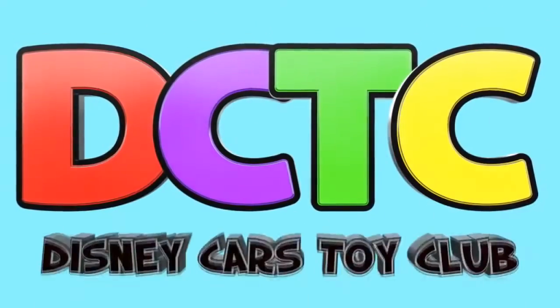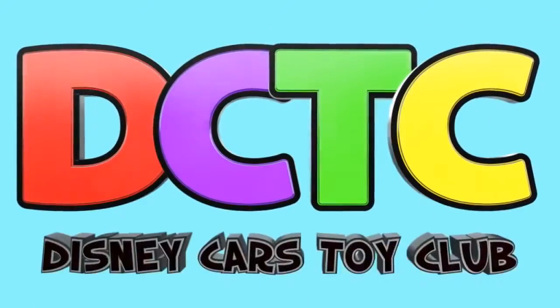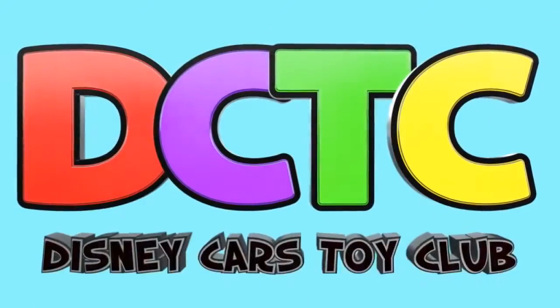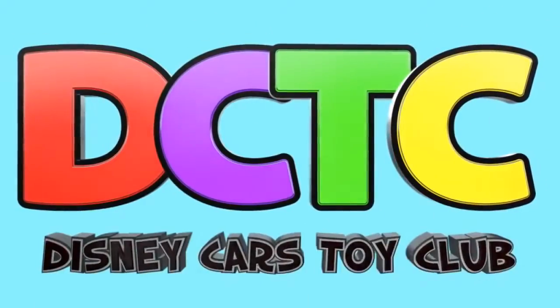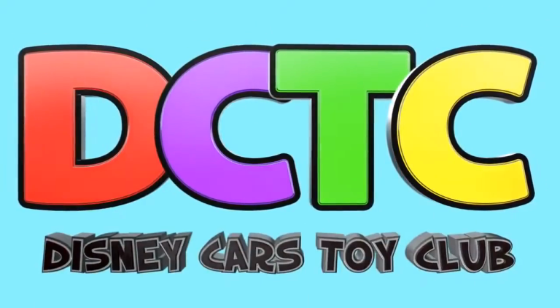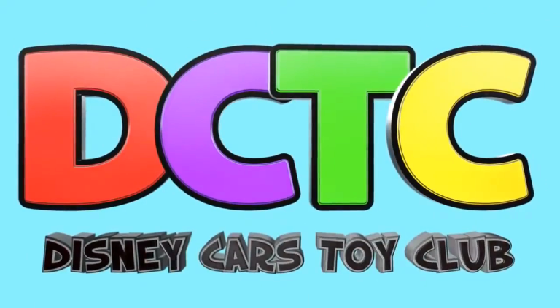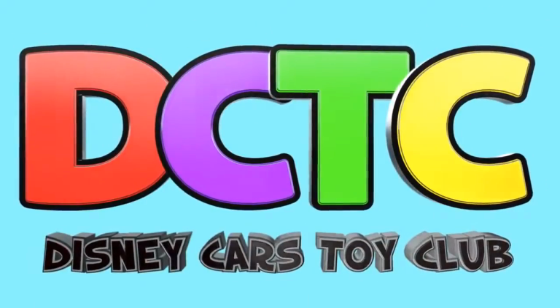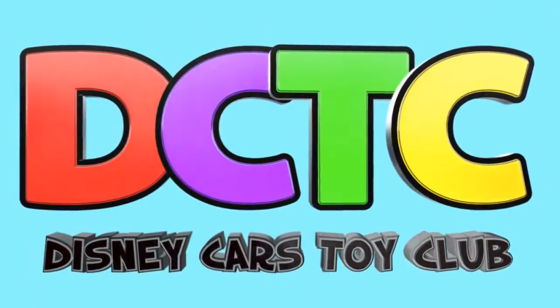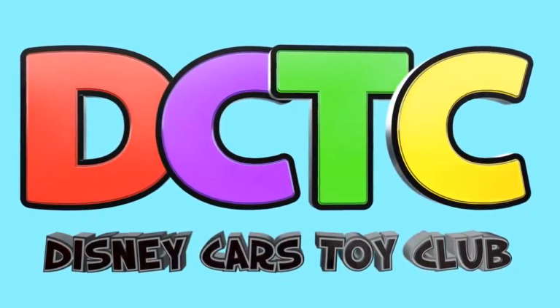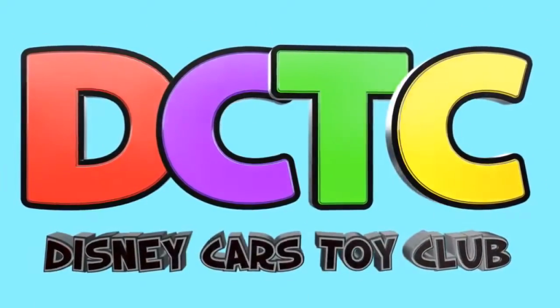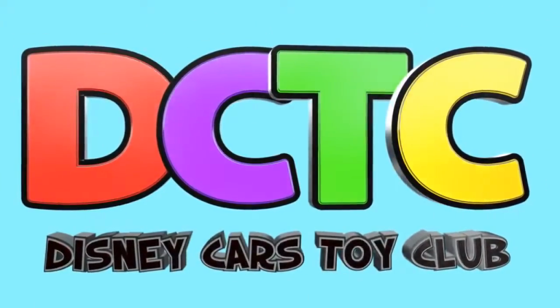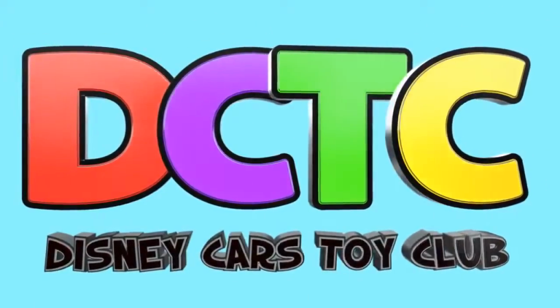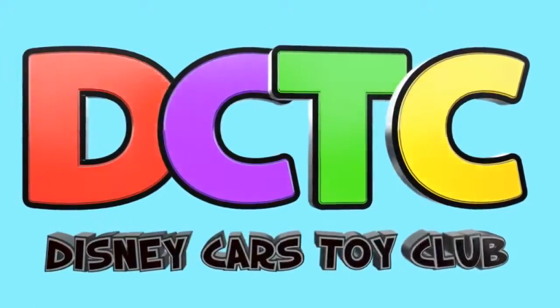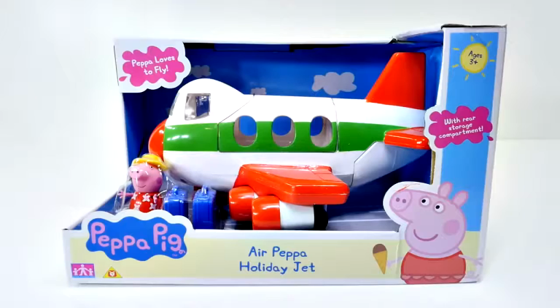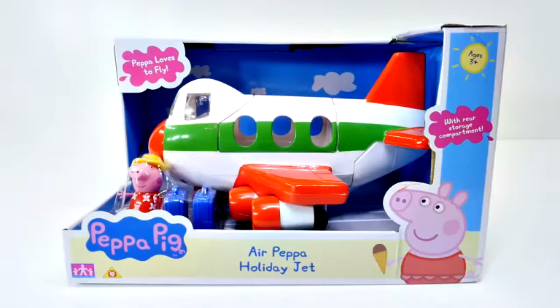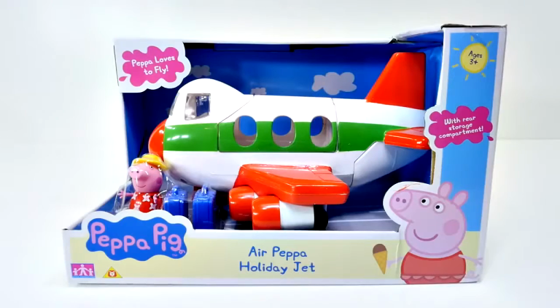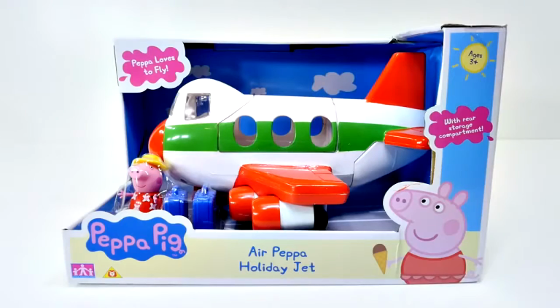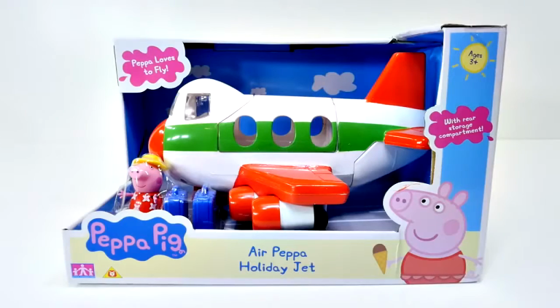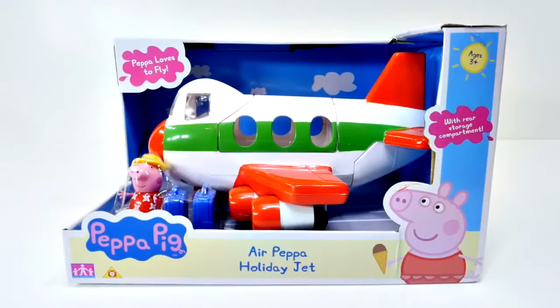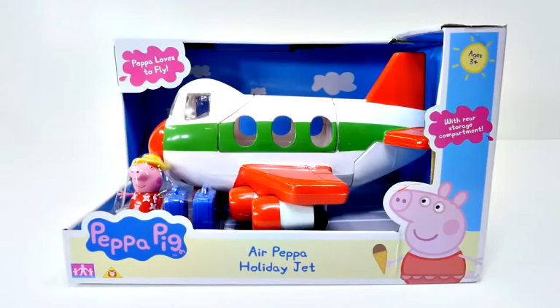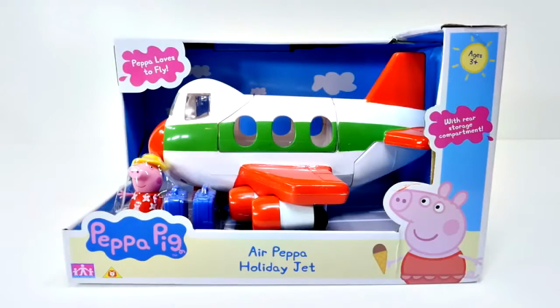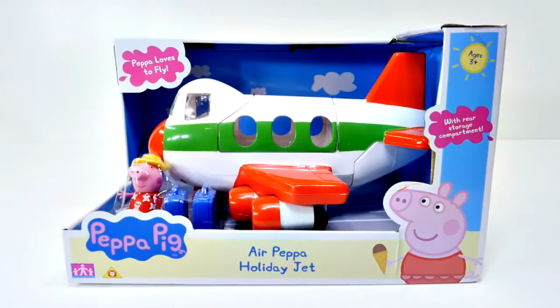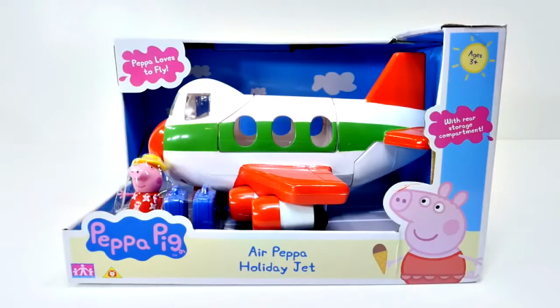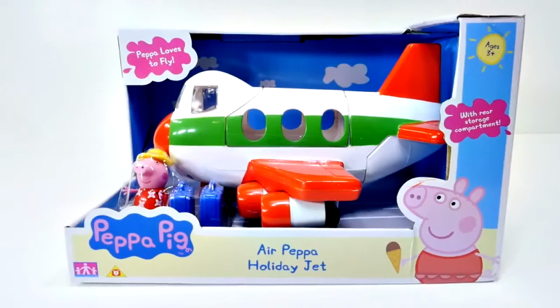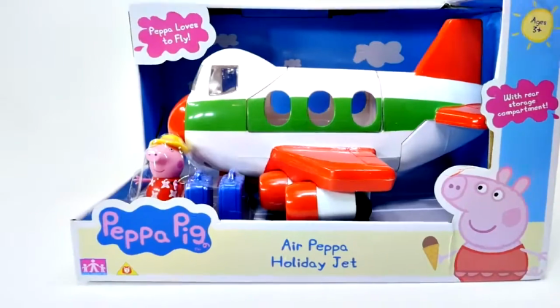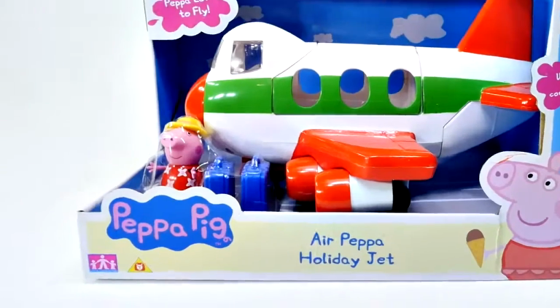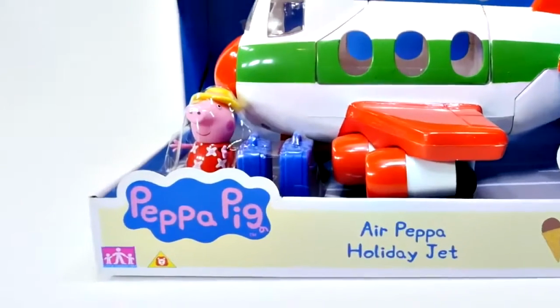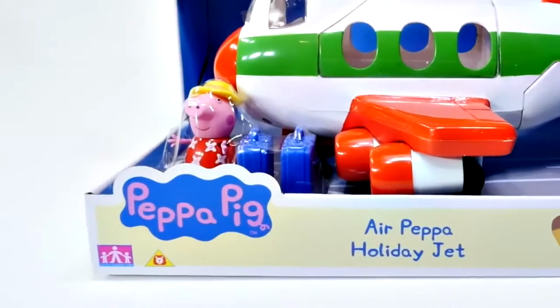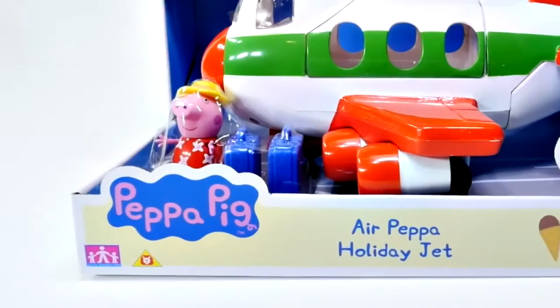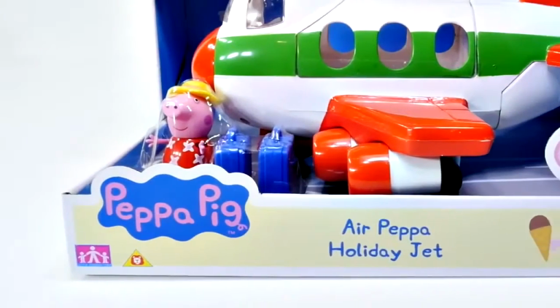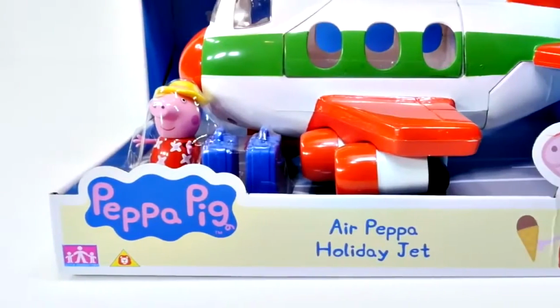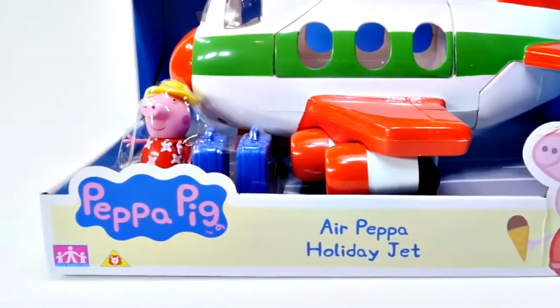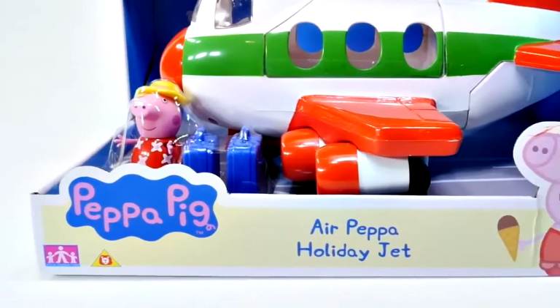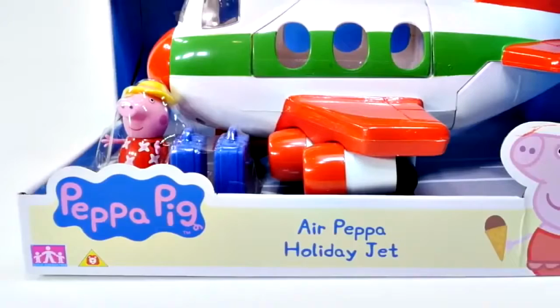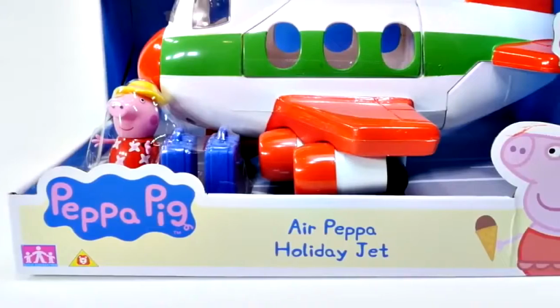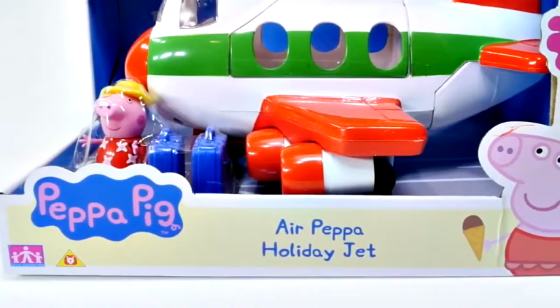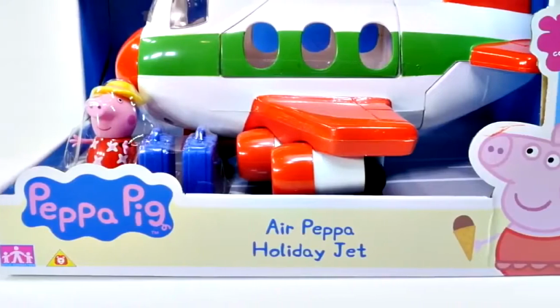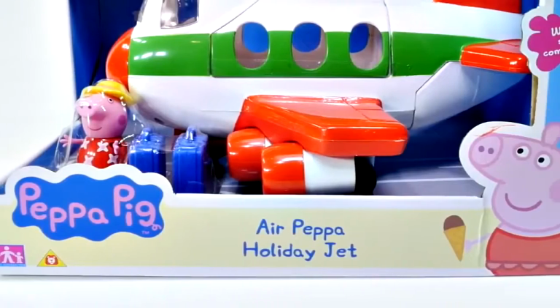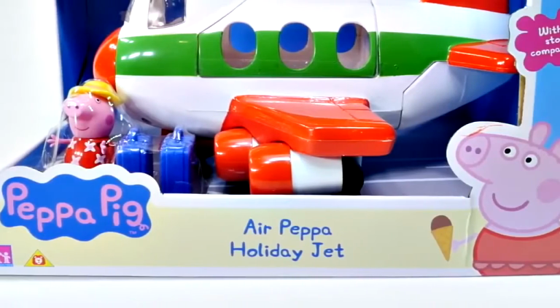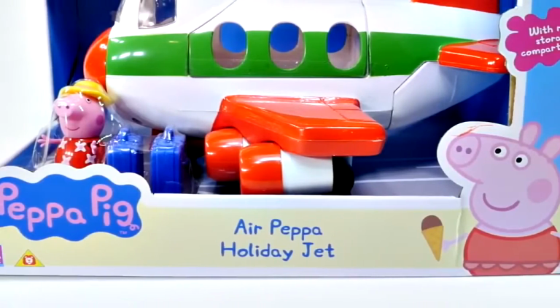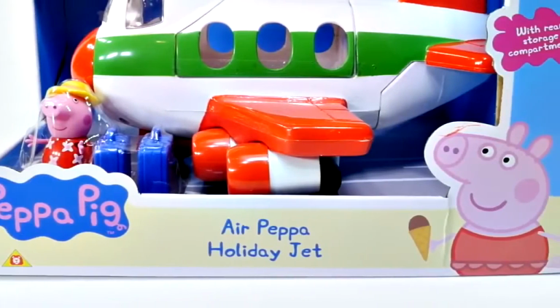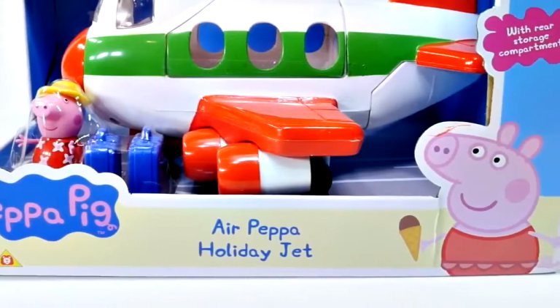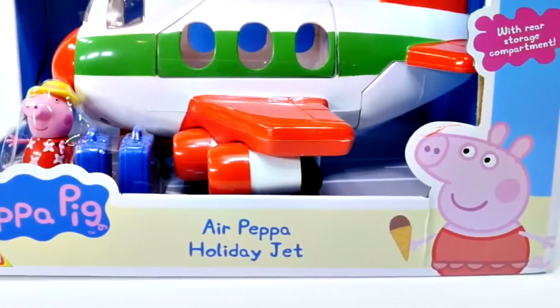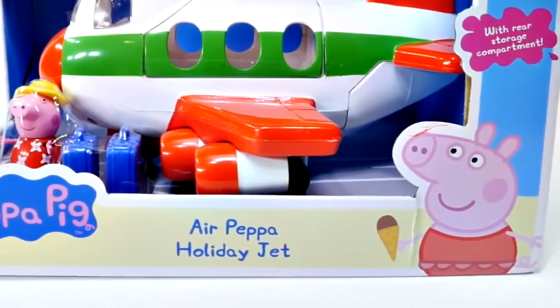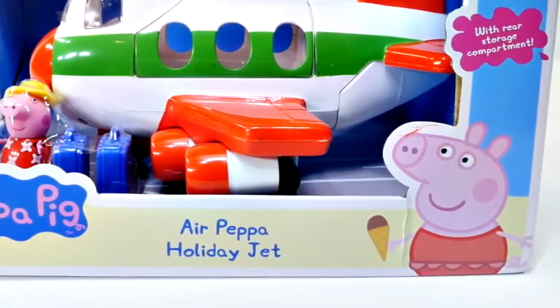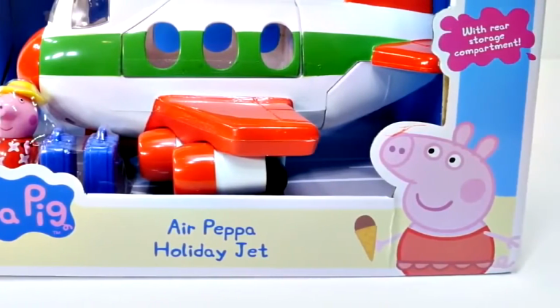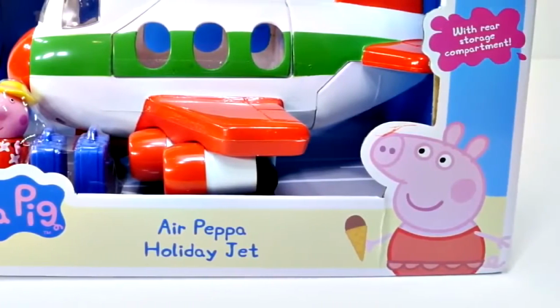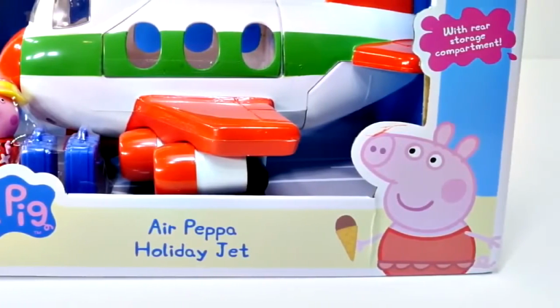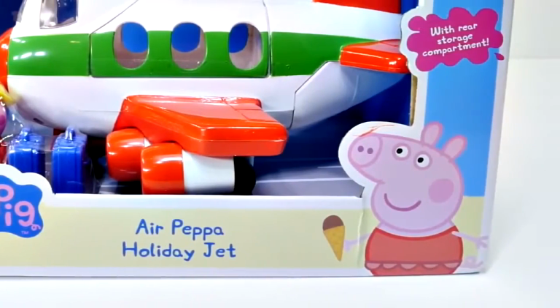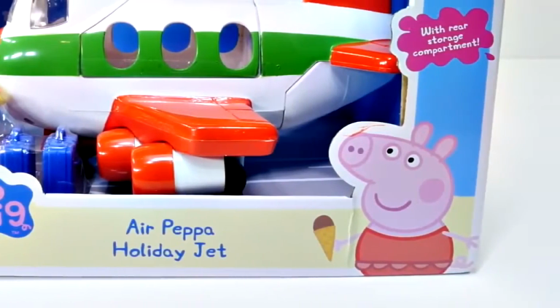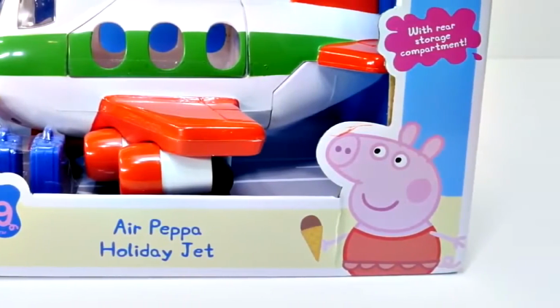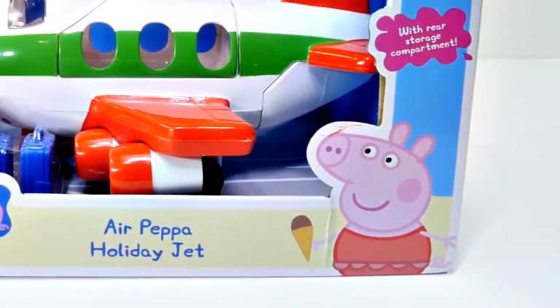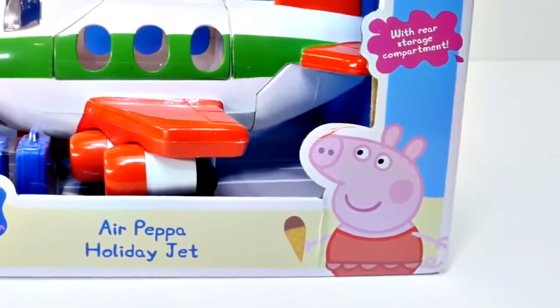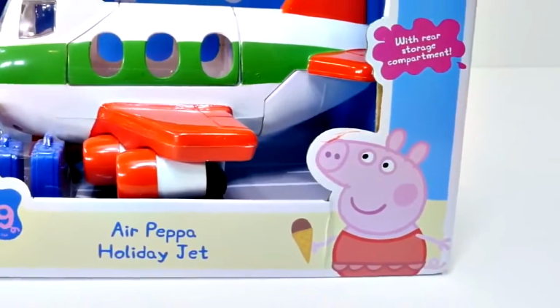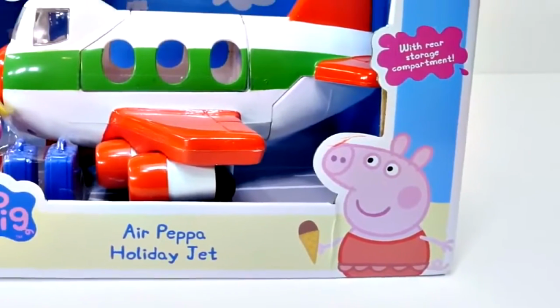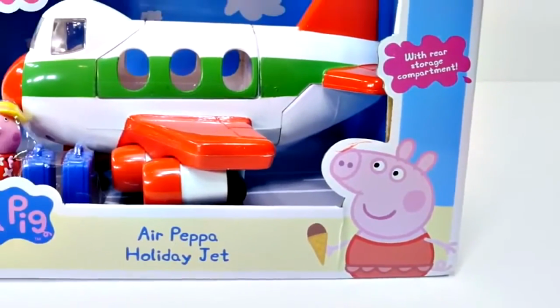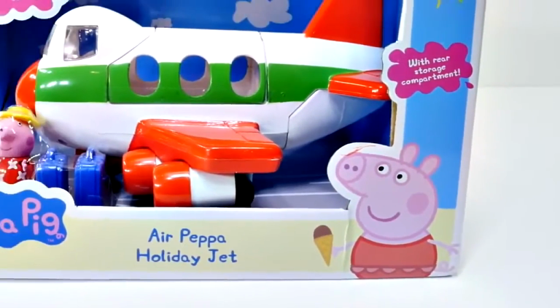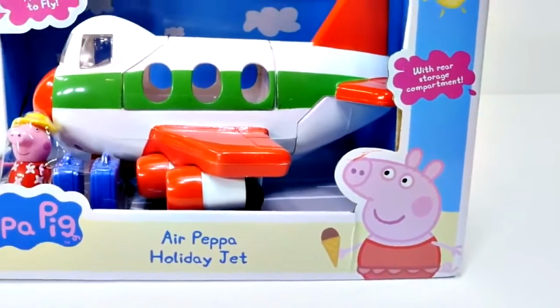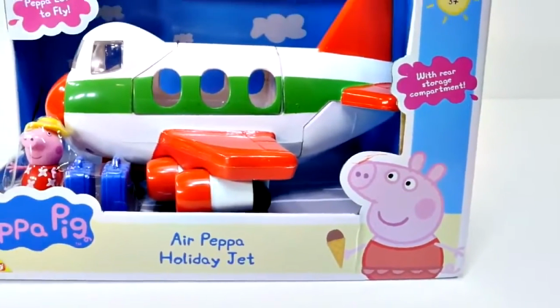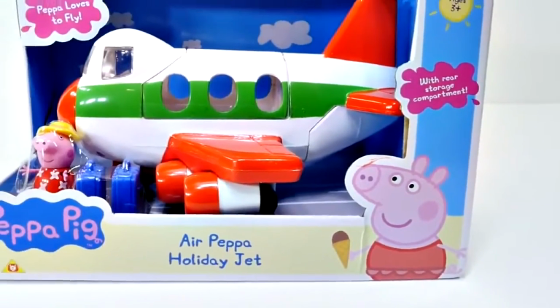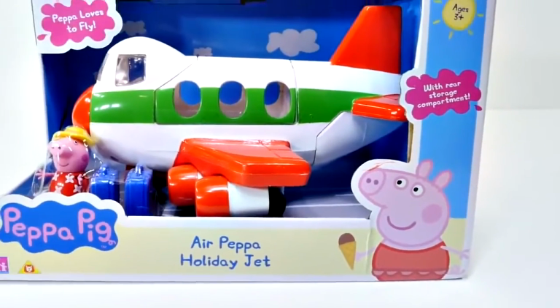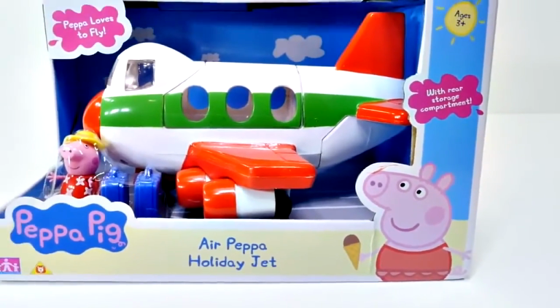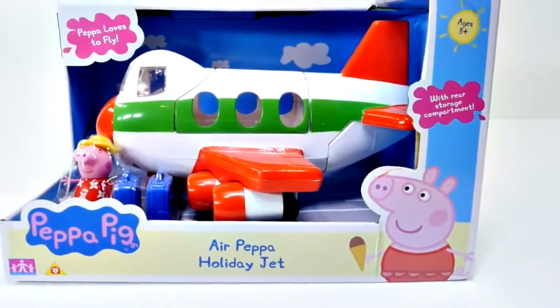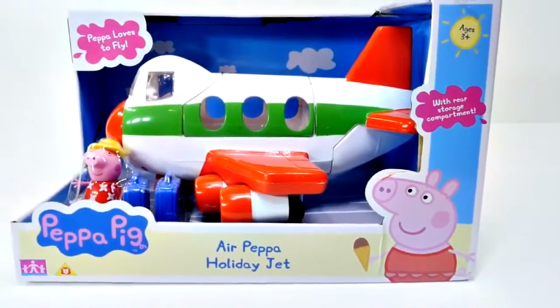Are you in the club? Hey guys and welcome back to DCTC. My name is Seth and today we're looking at the Air Peppa Holiday Jet.